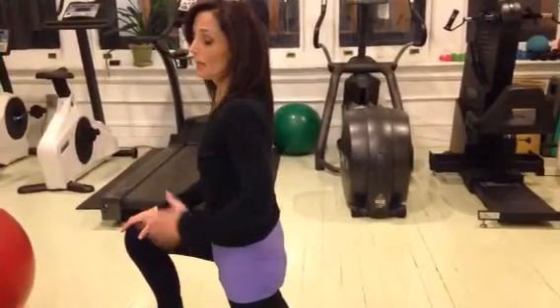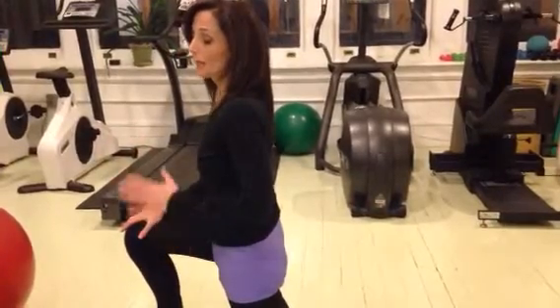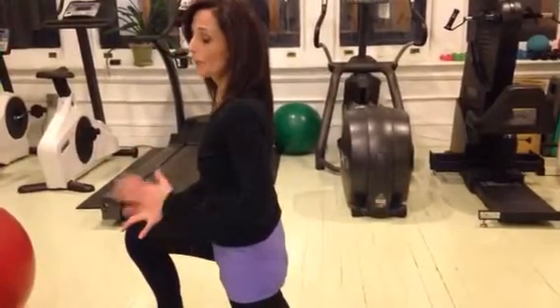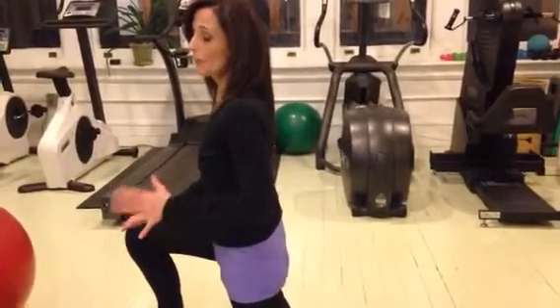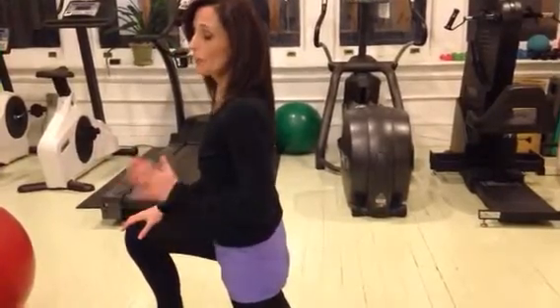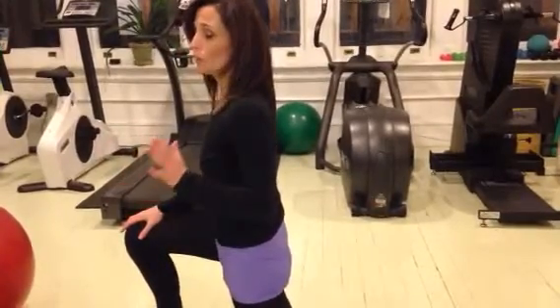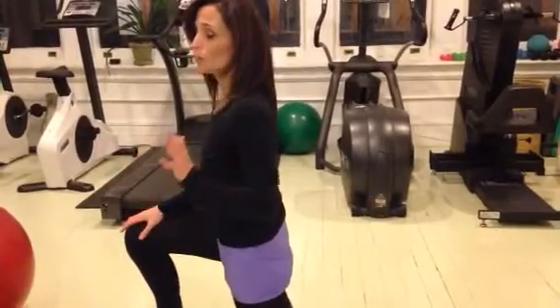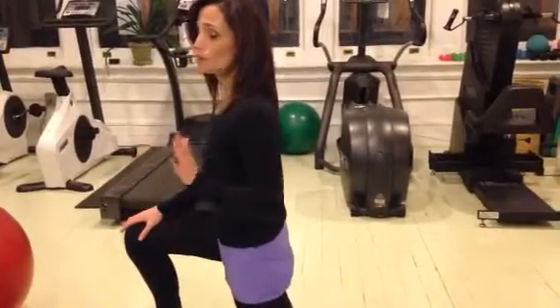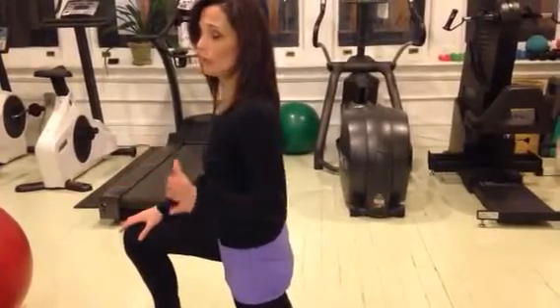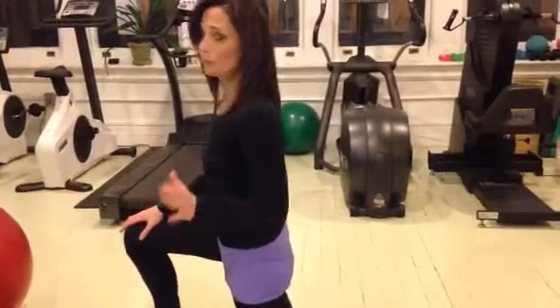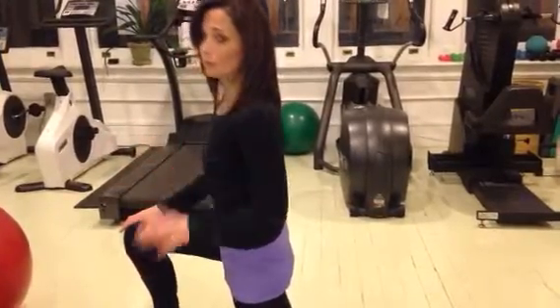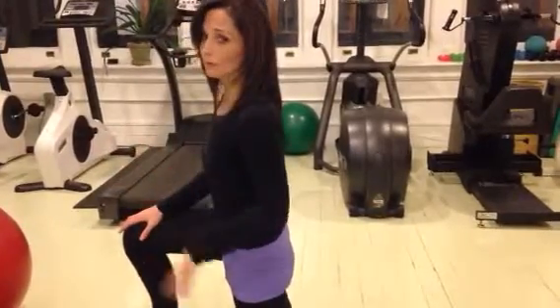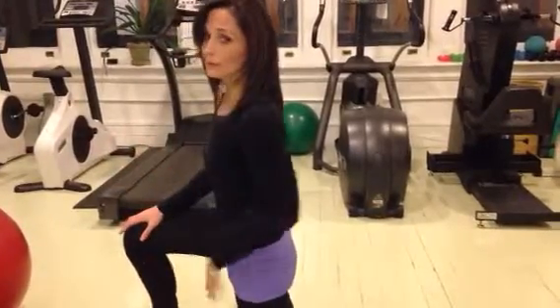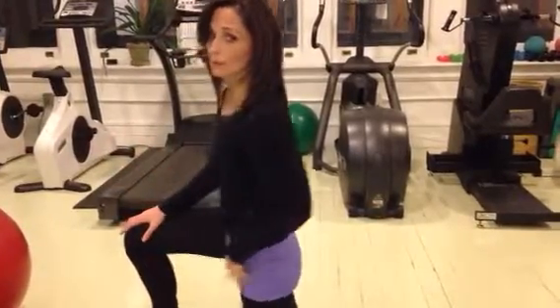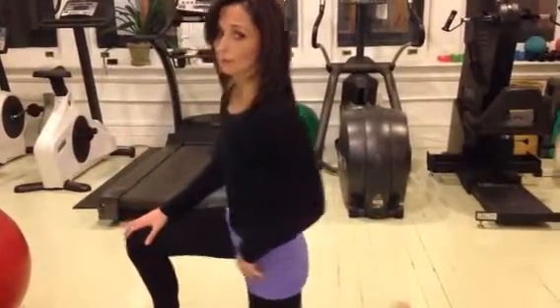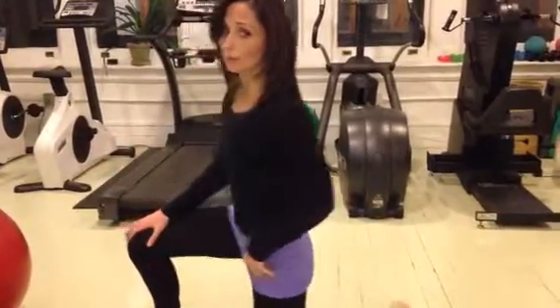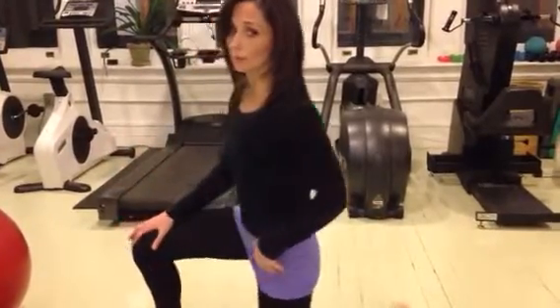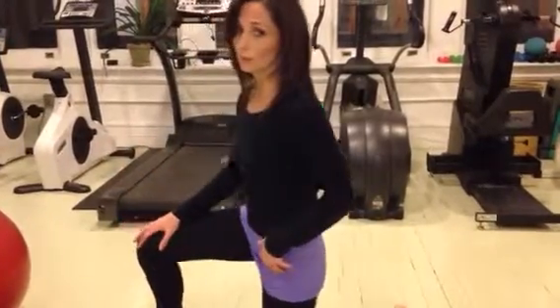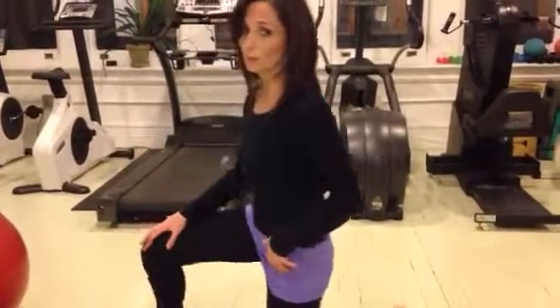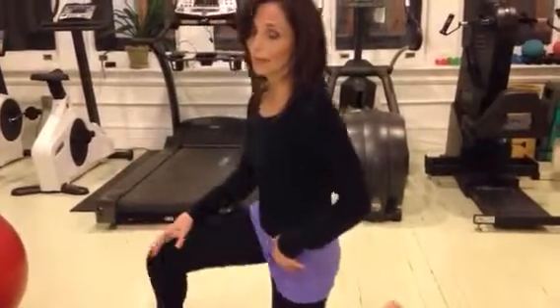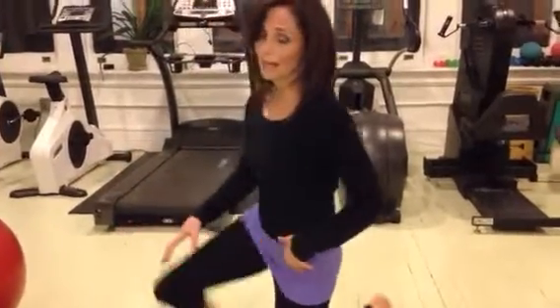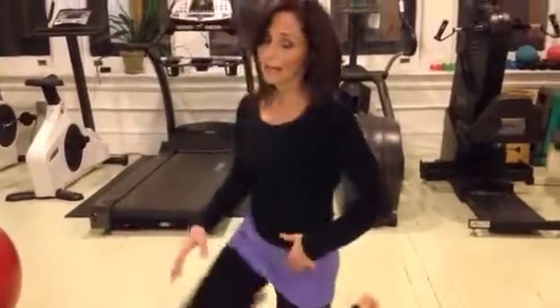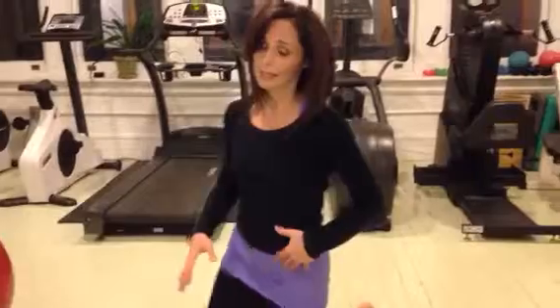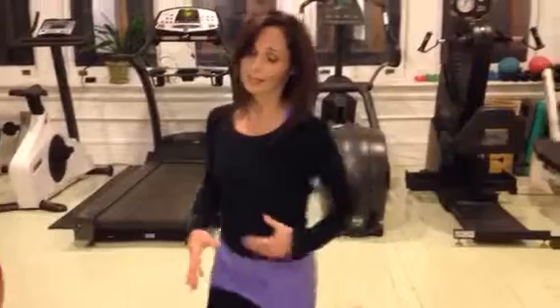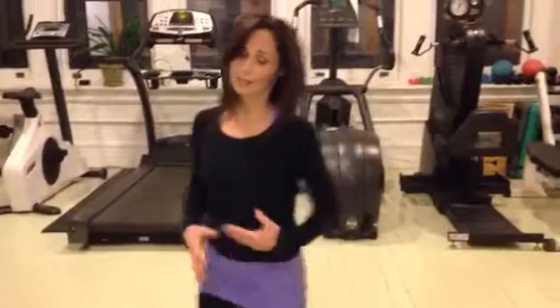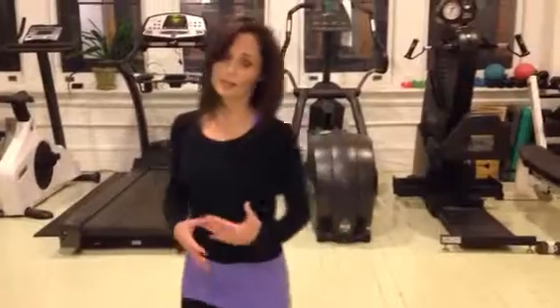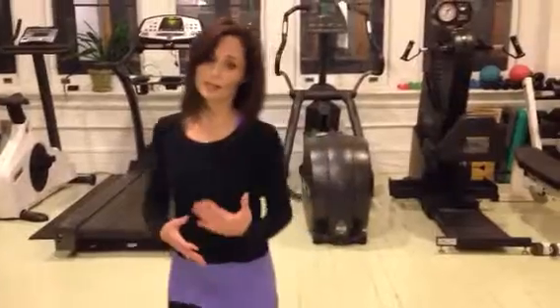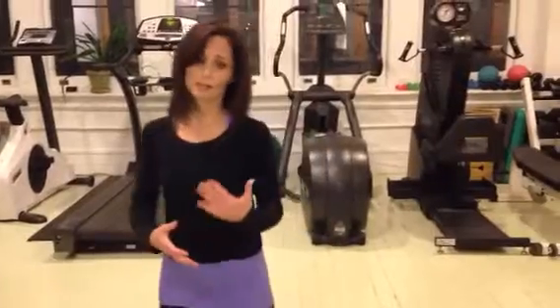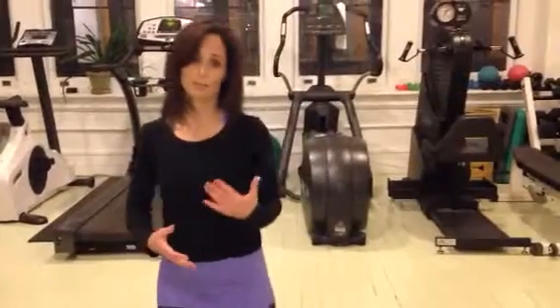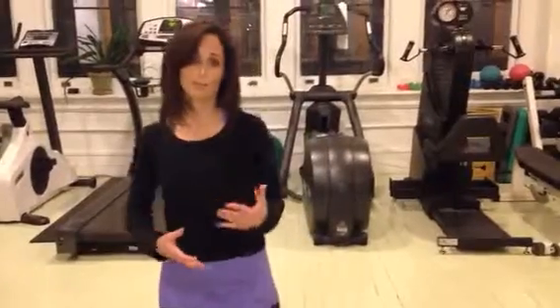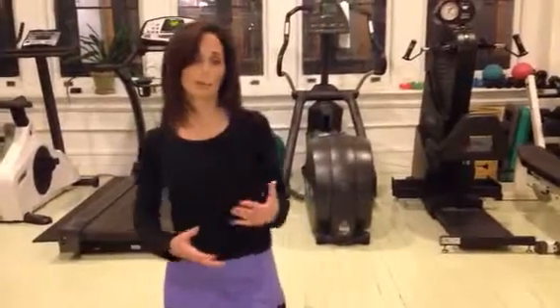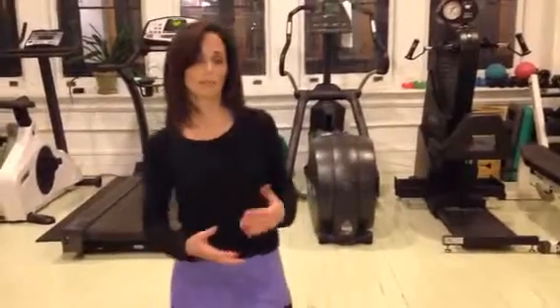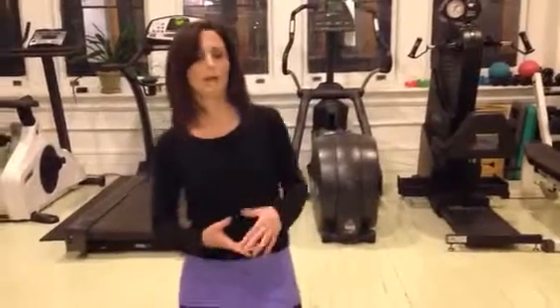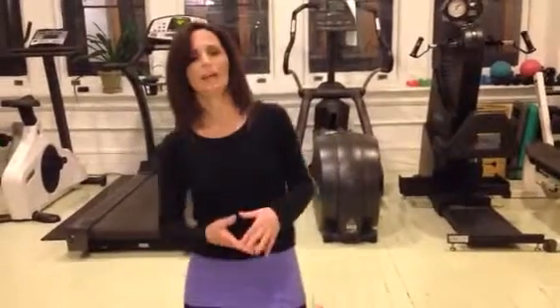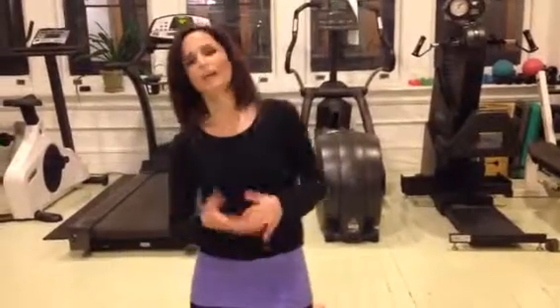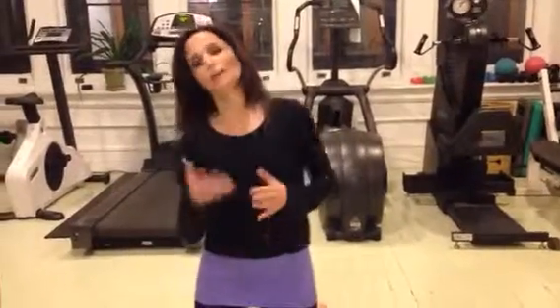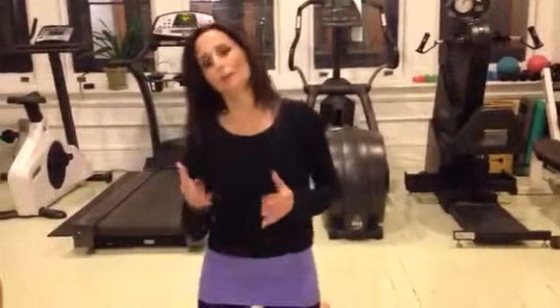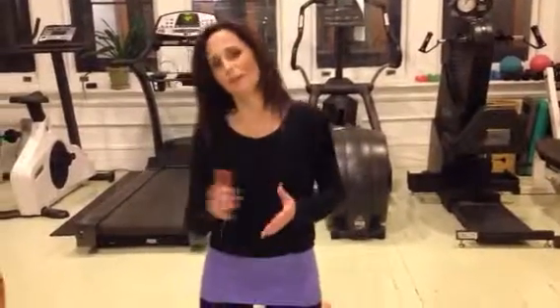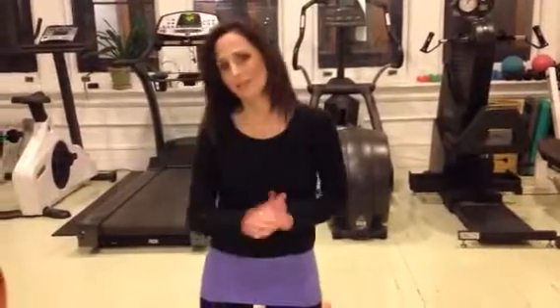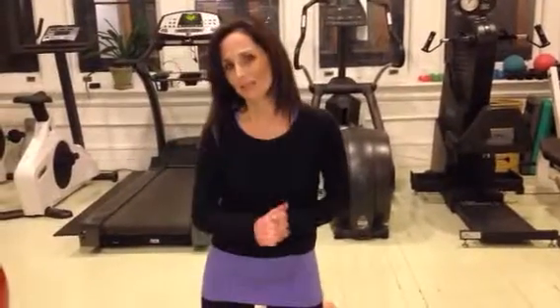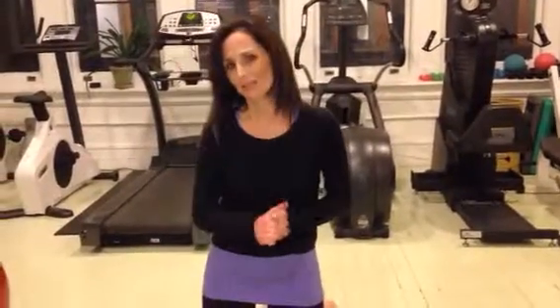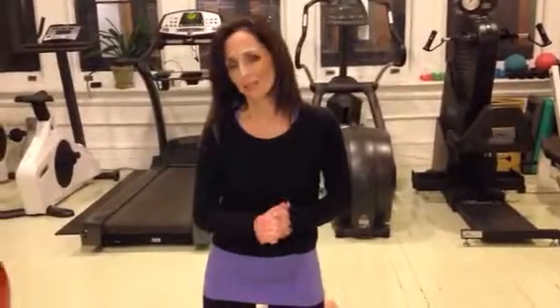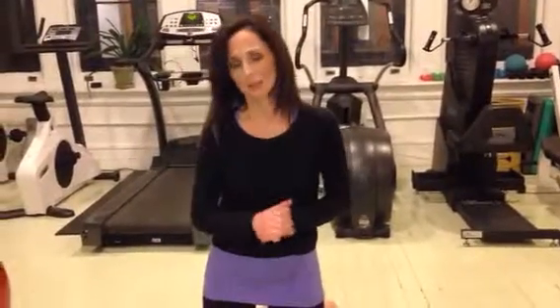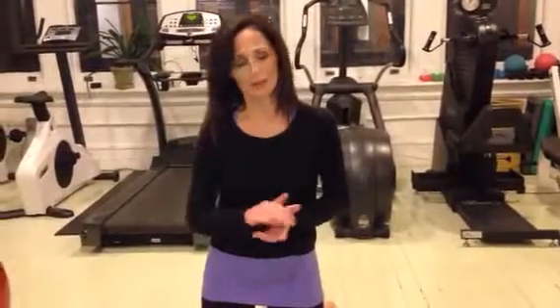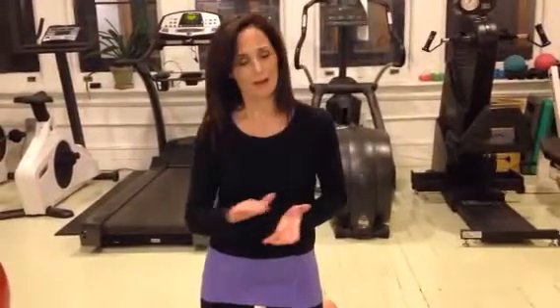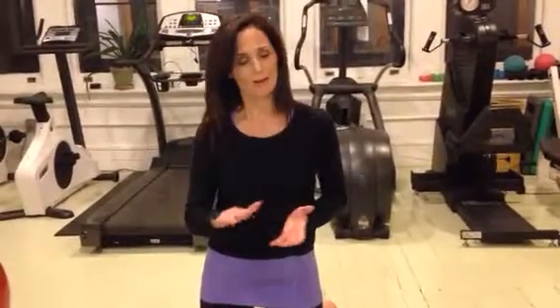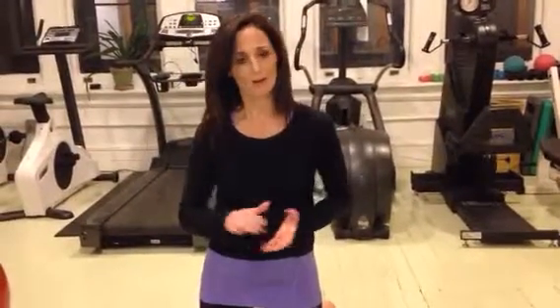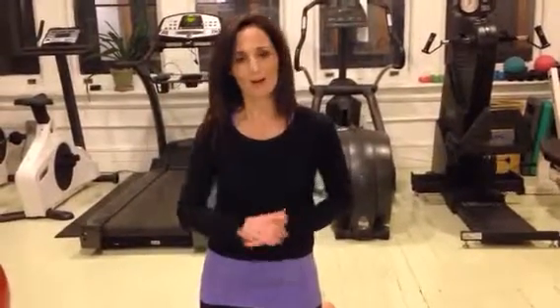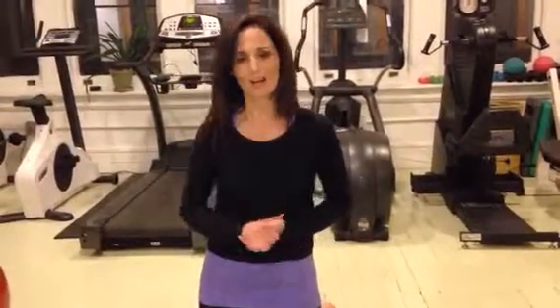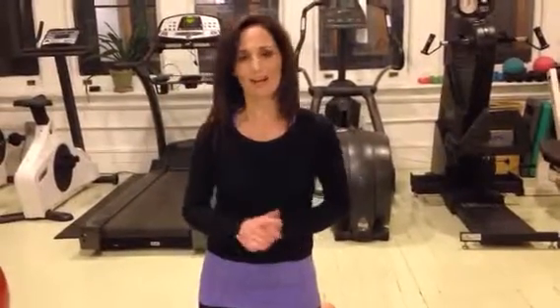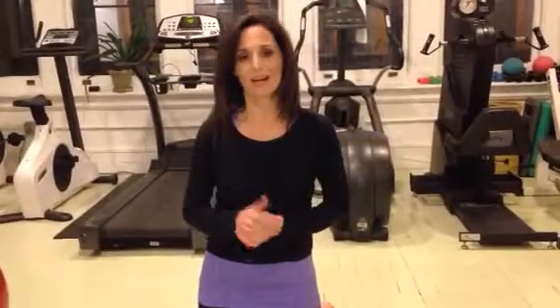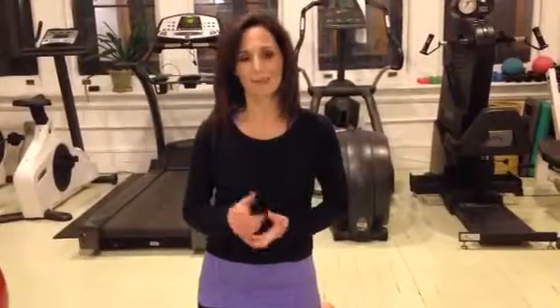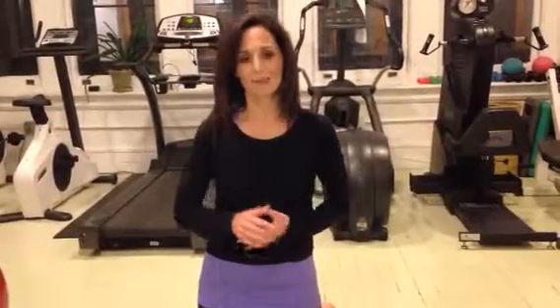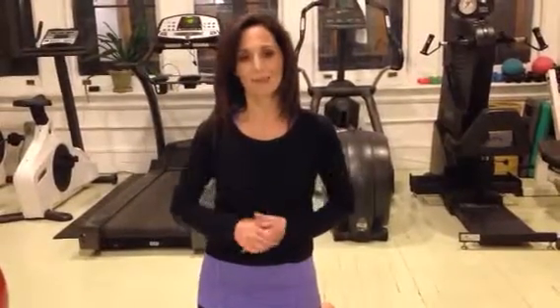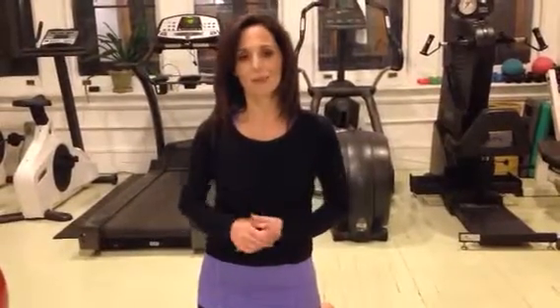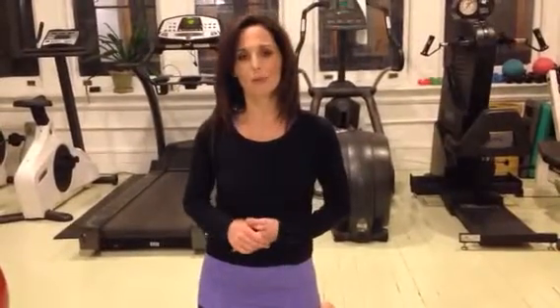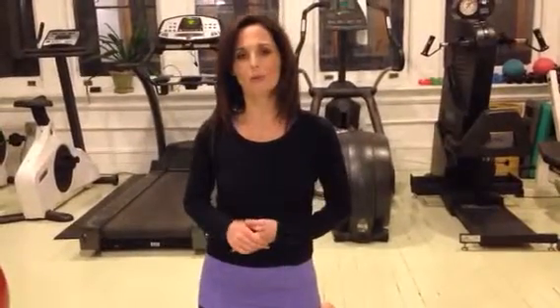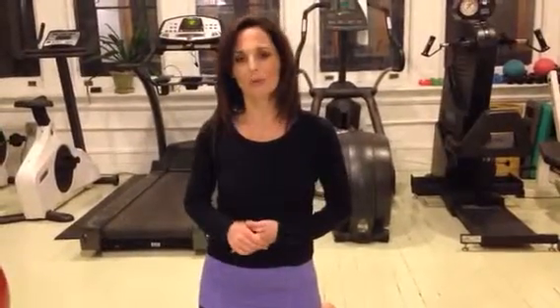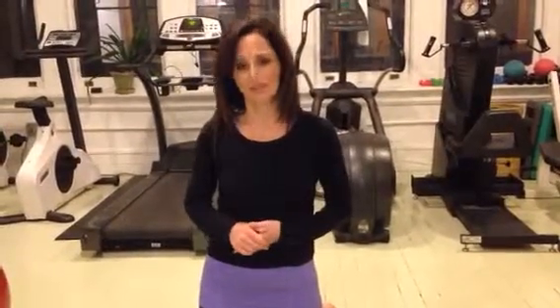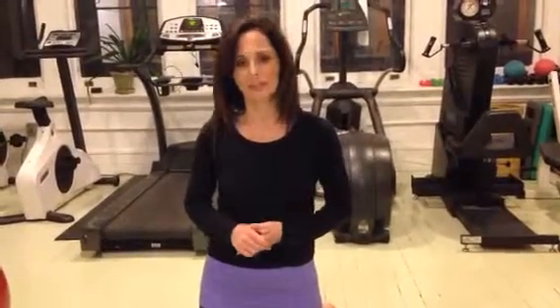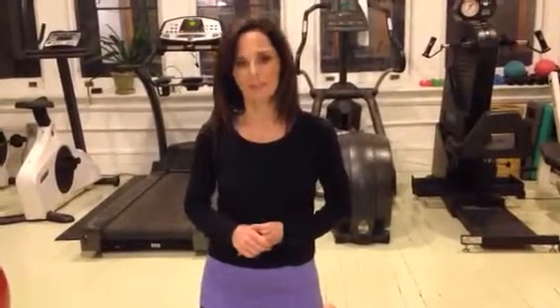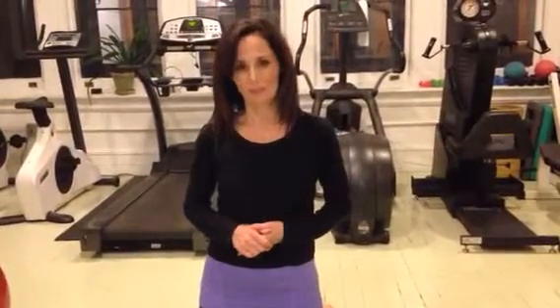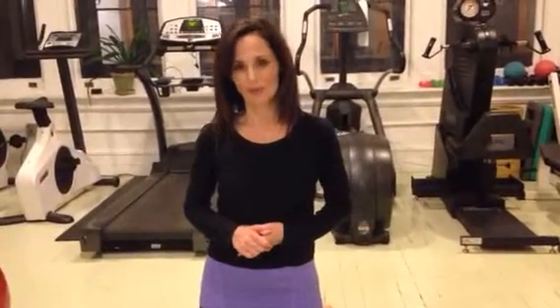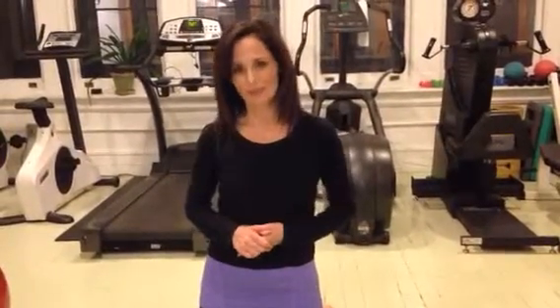Remember, always check with your doctor before doing any exercise program. You may be silent, but not for long. I'm Amy McGorry on the Upwave.